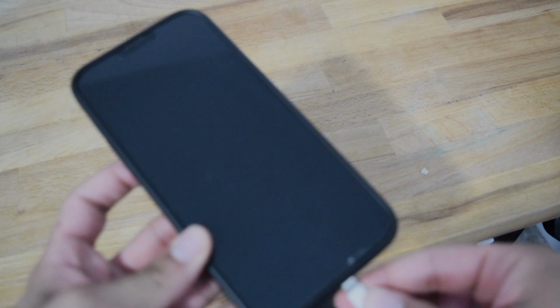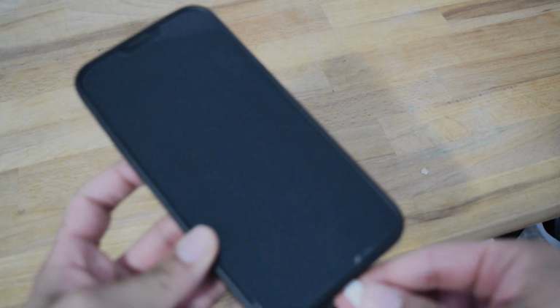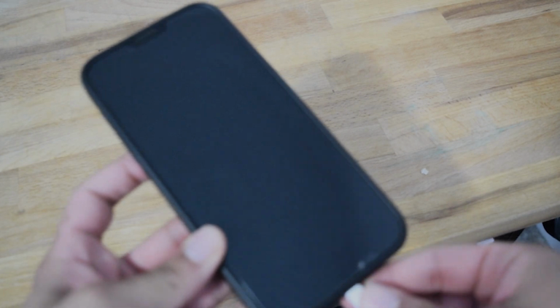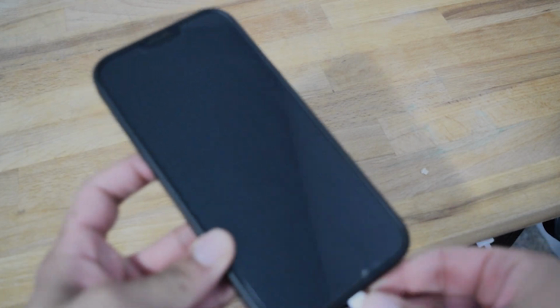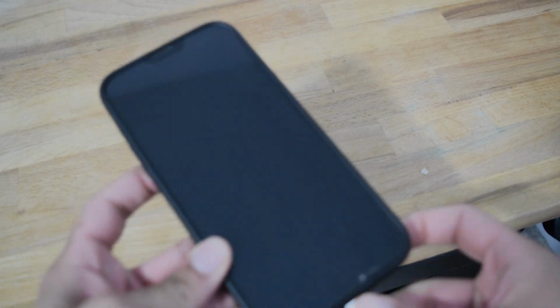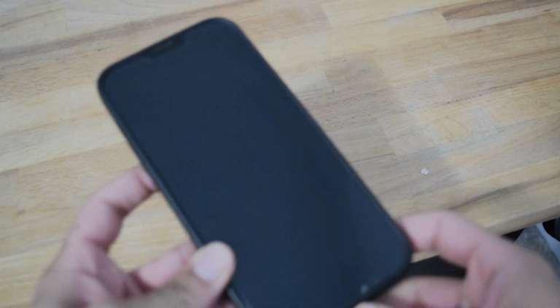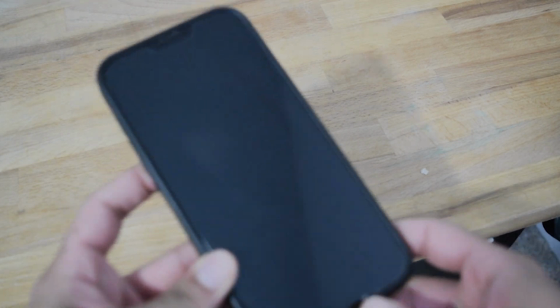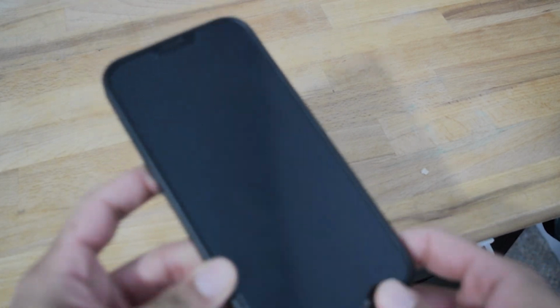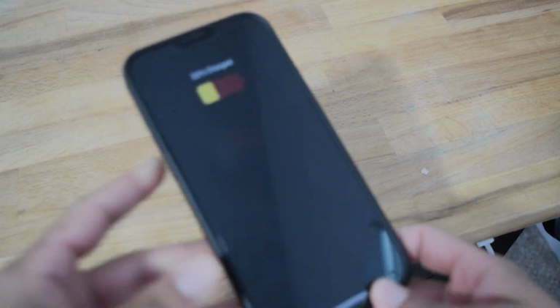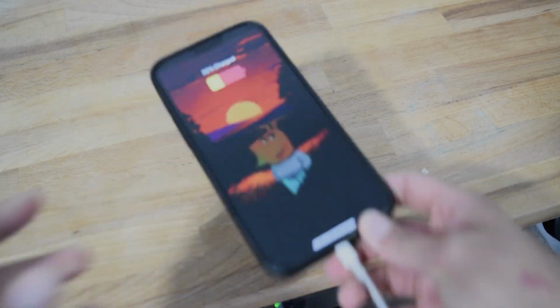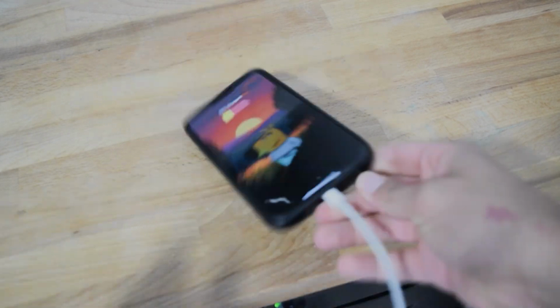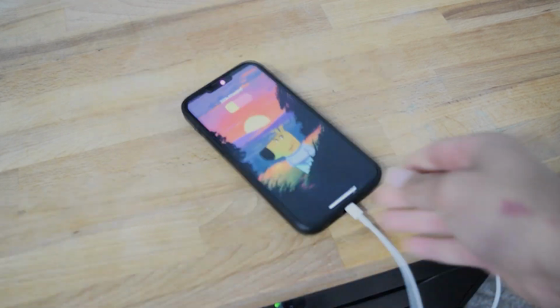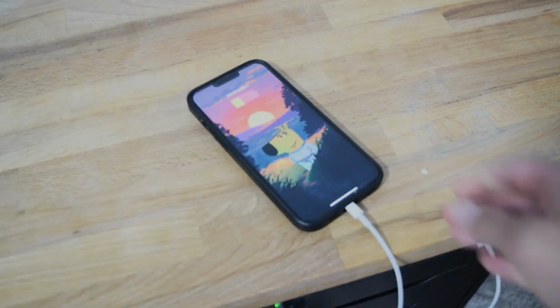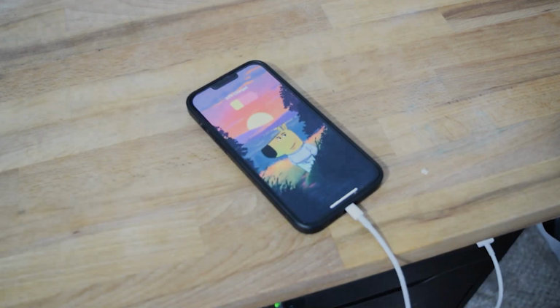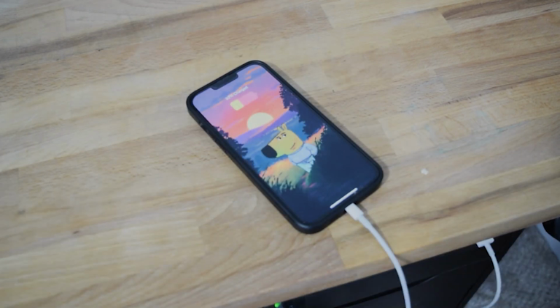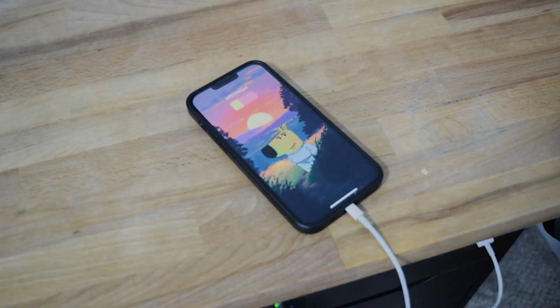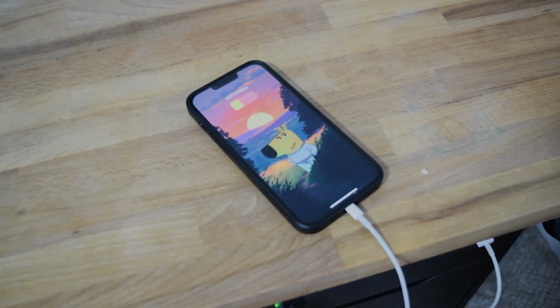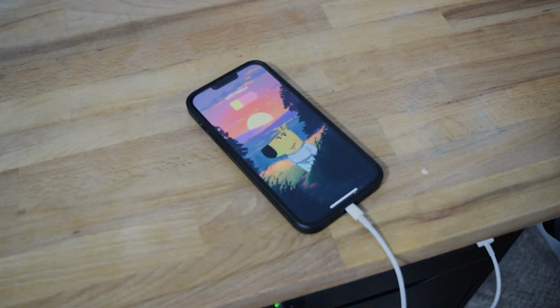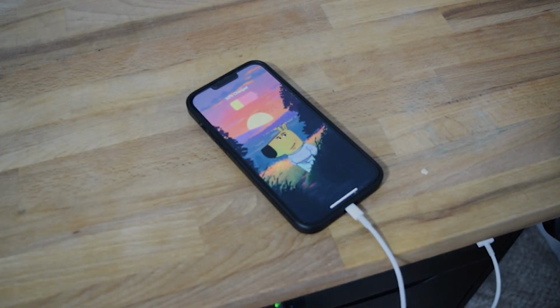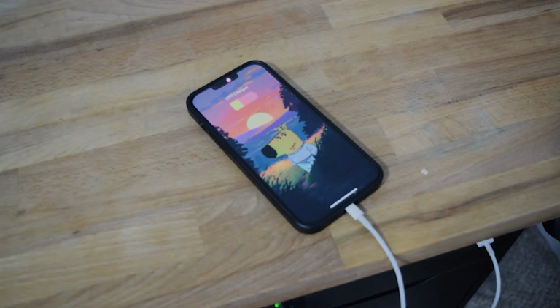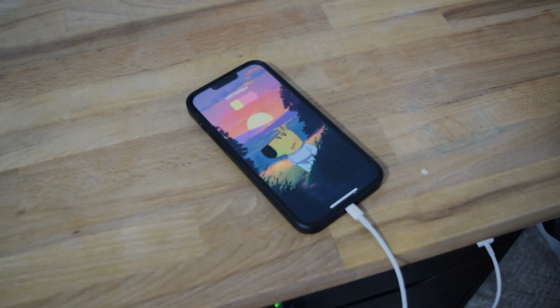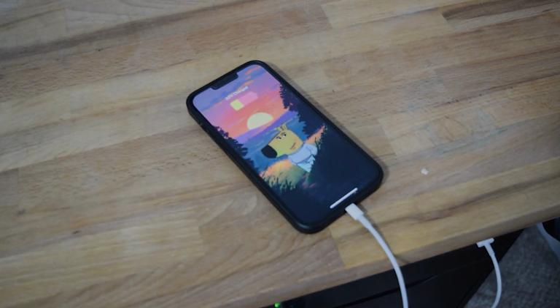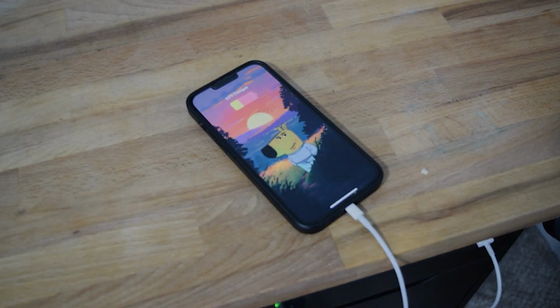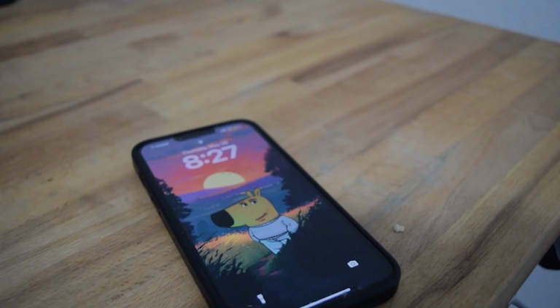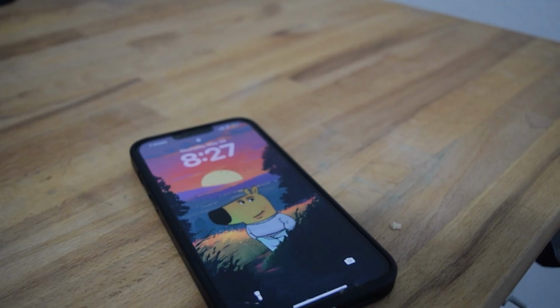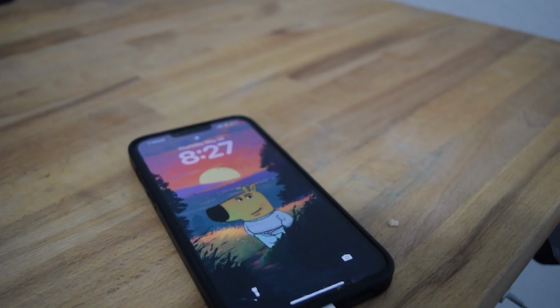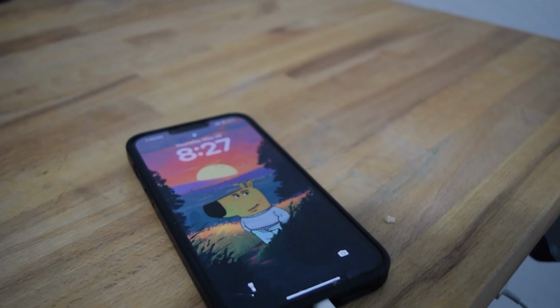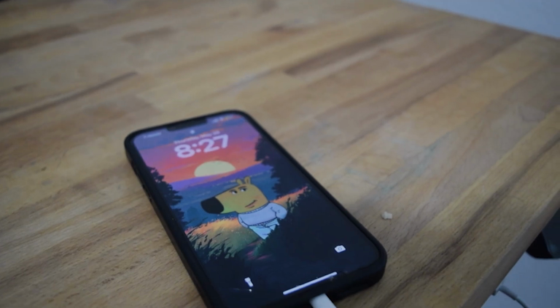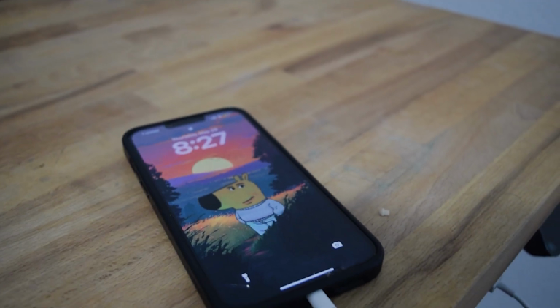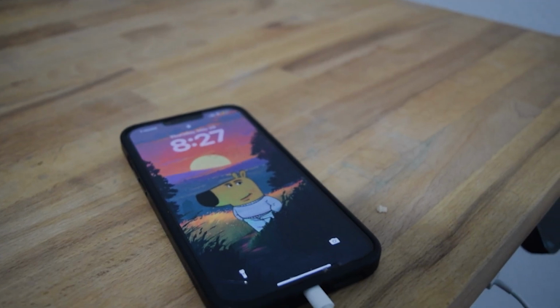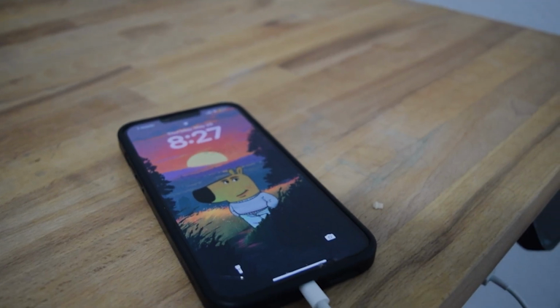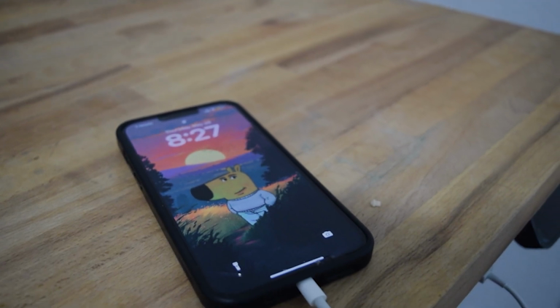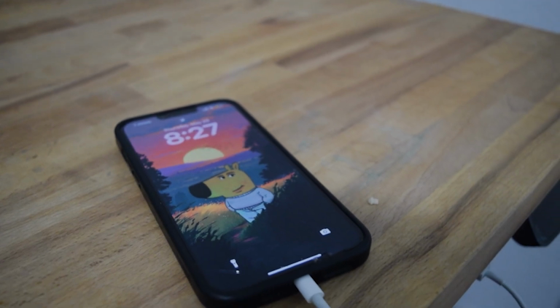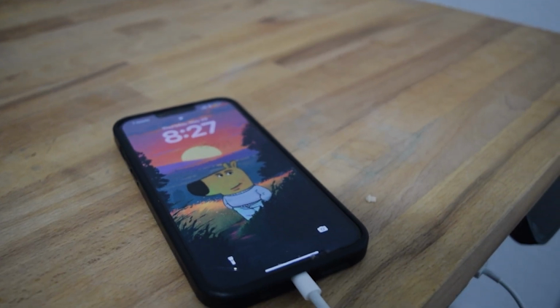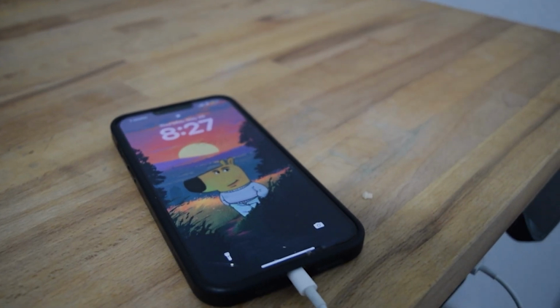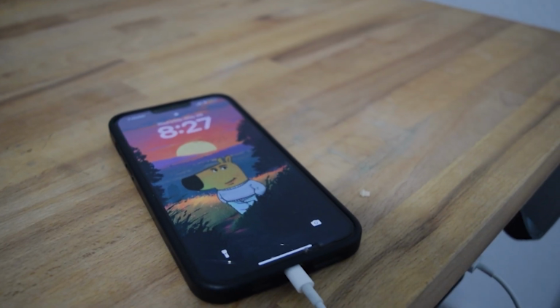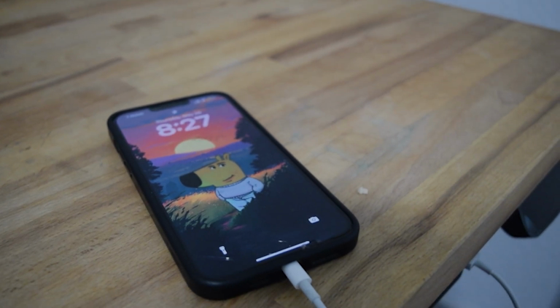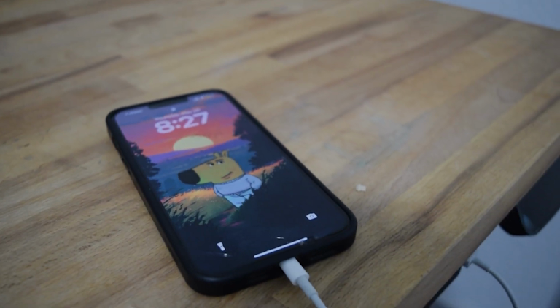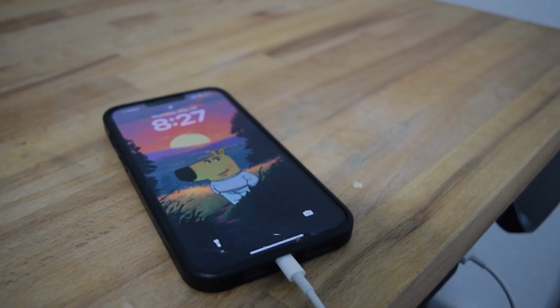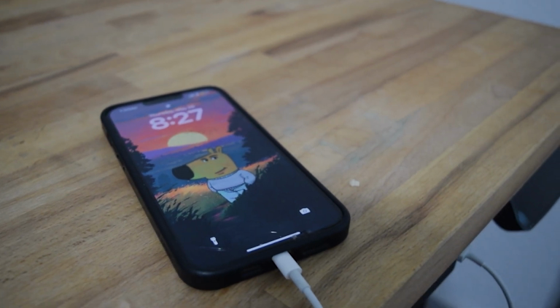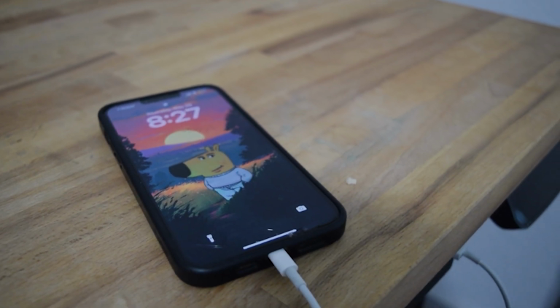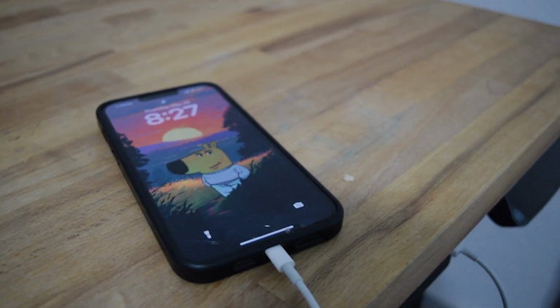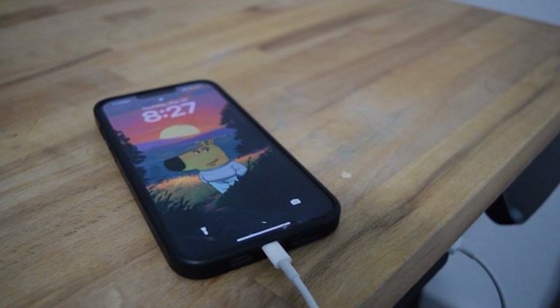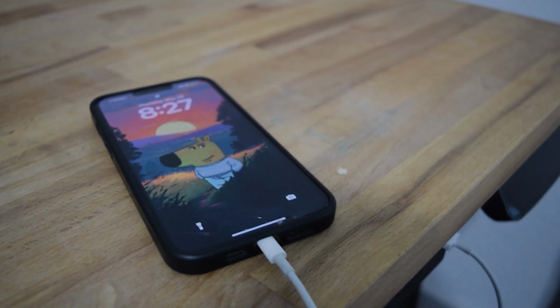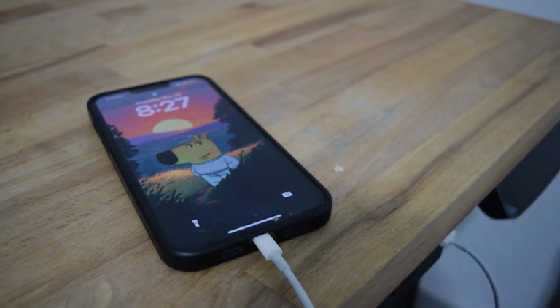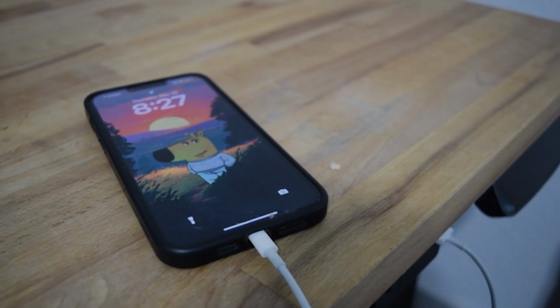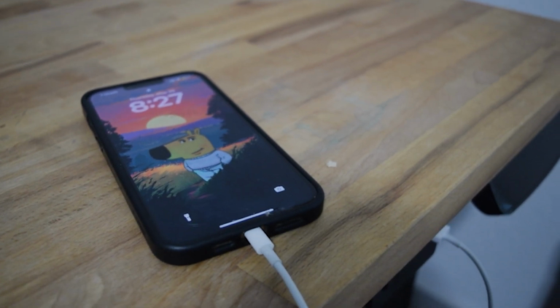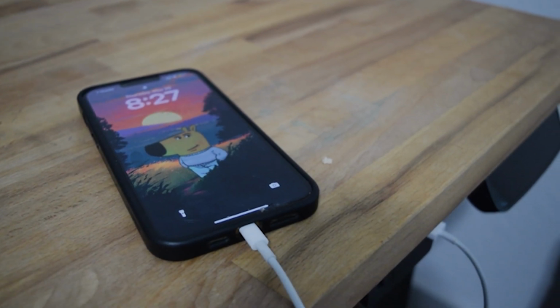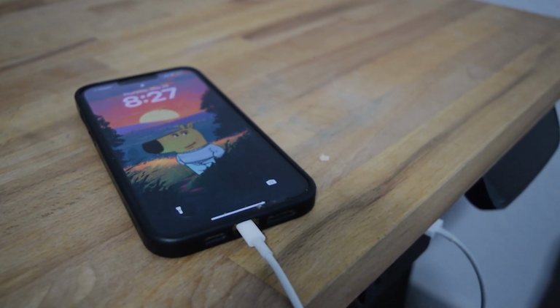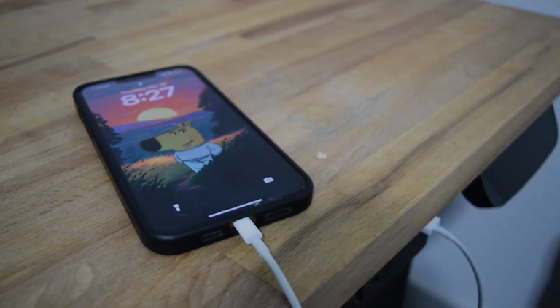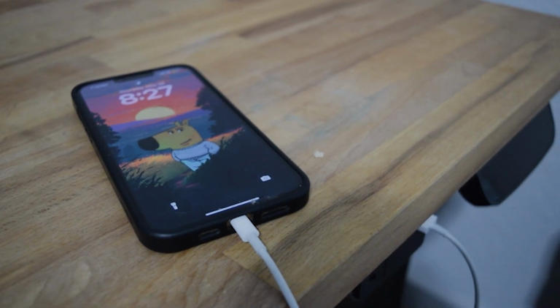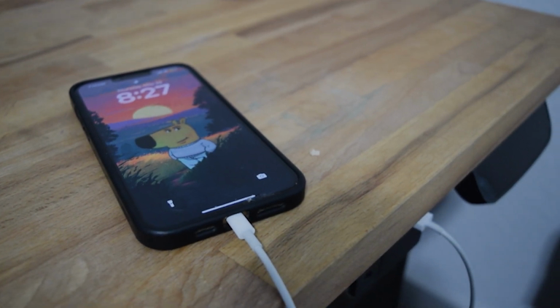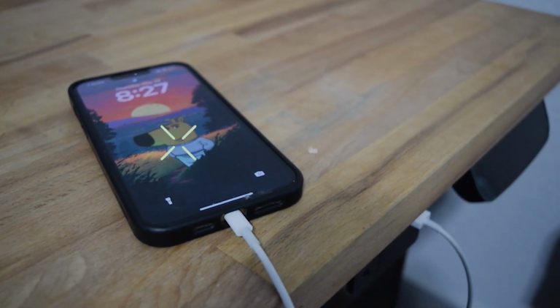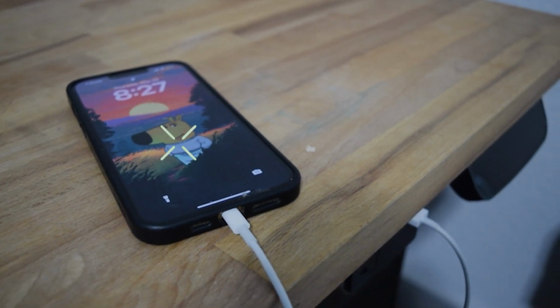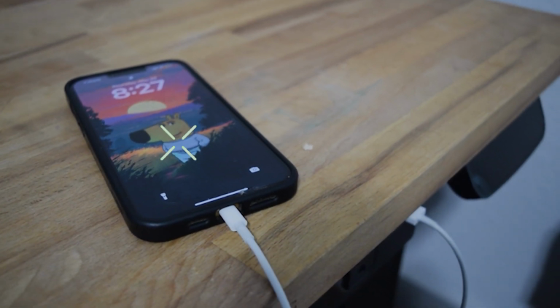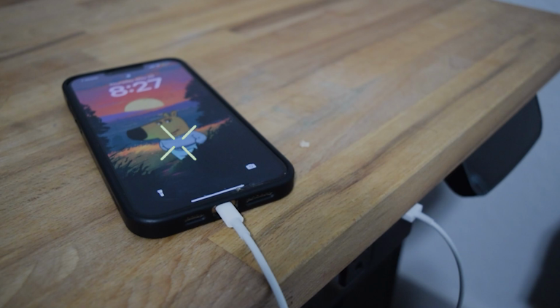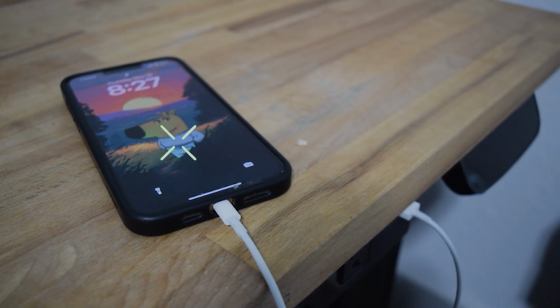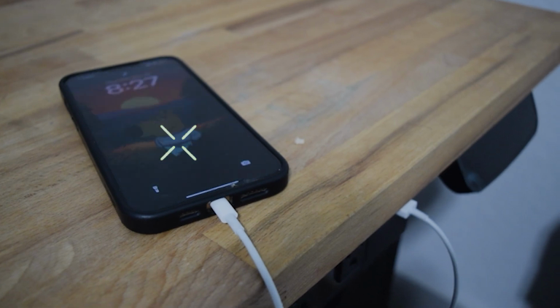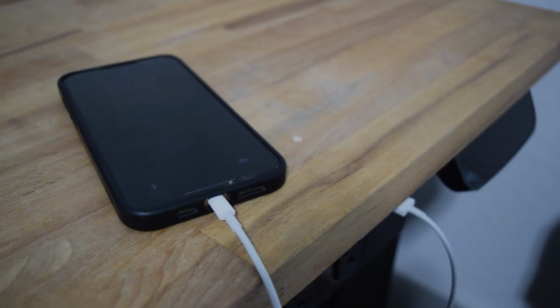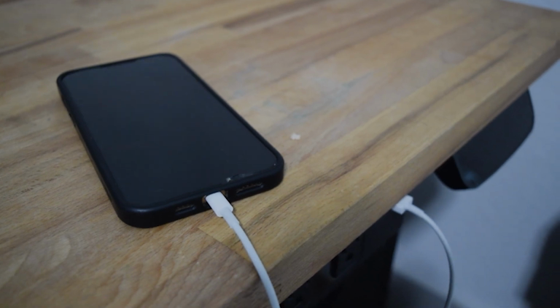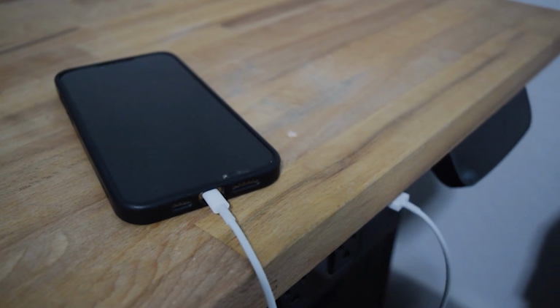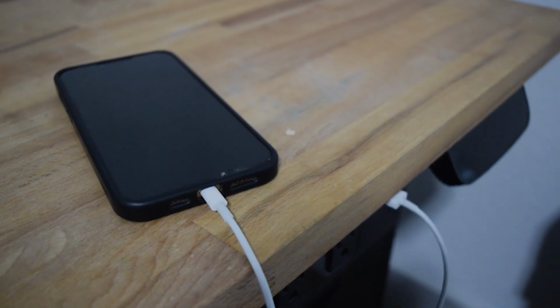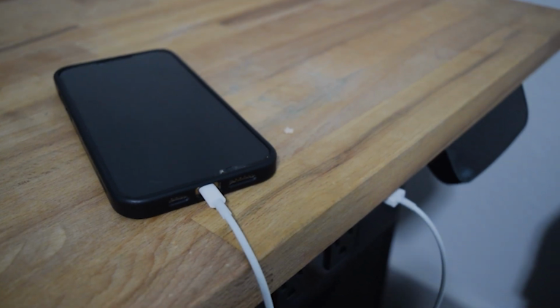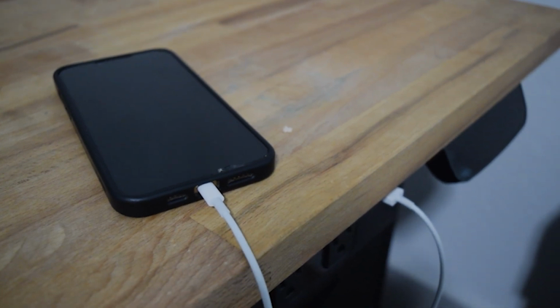When I charge my iPhone, it just sits there — like a chill guy, but super lifeless and boring. So let's fix that.